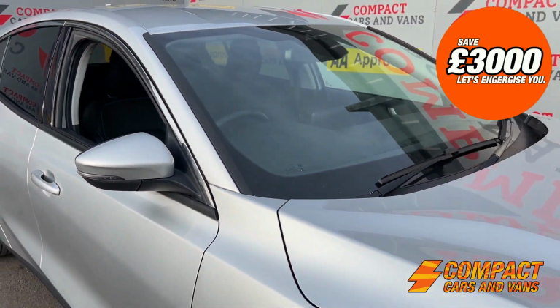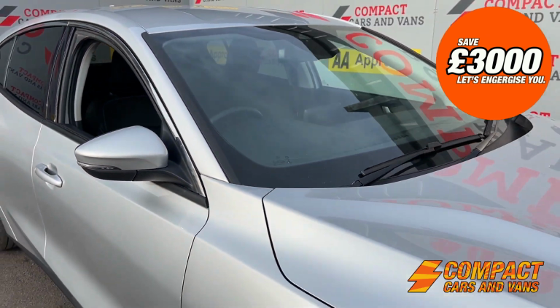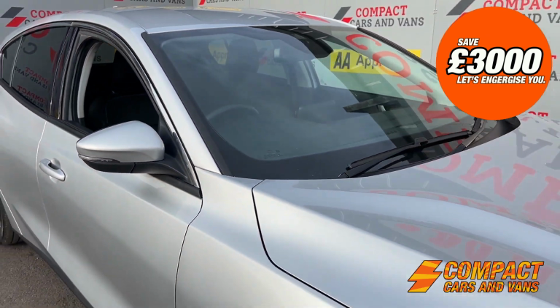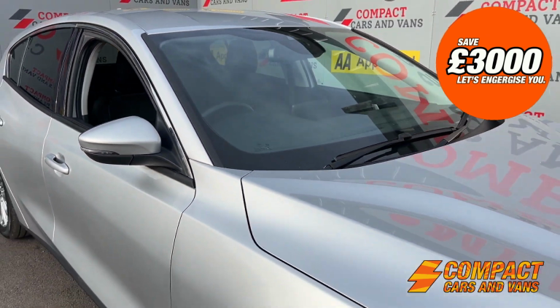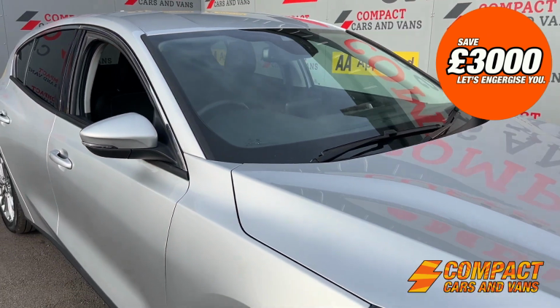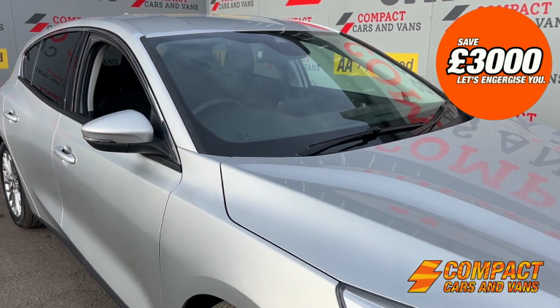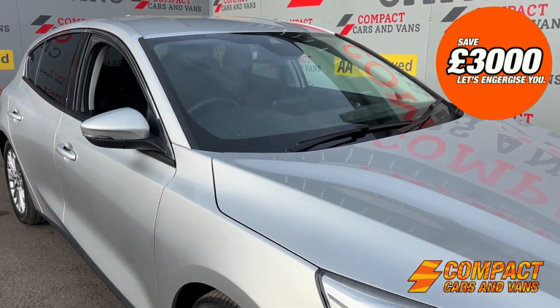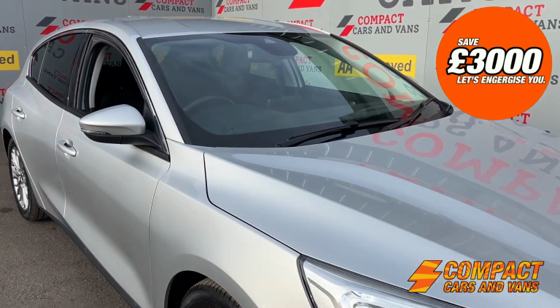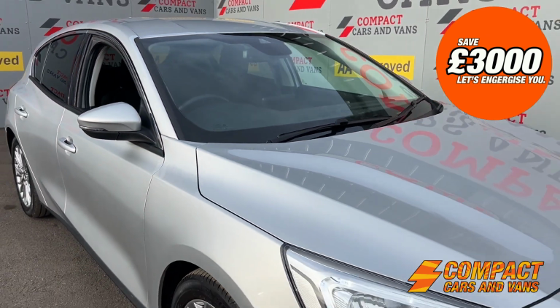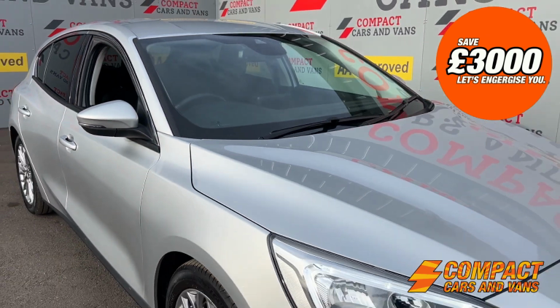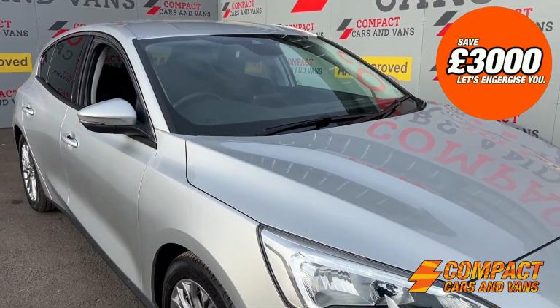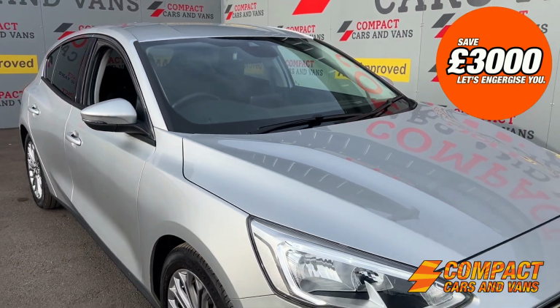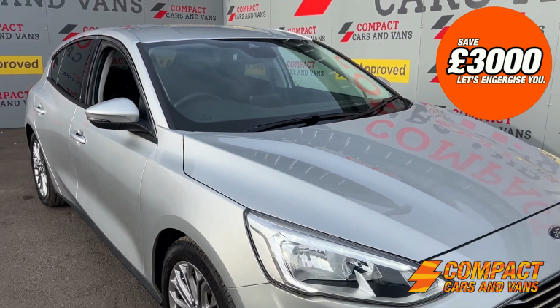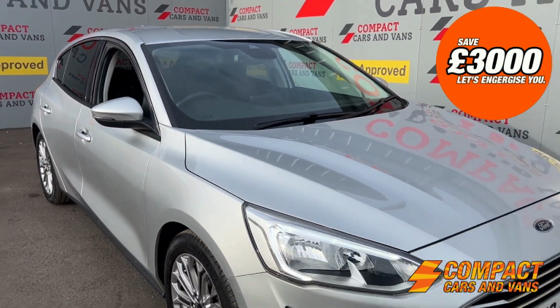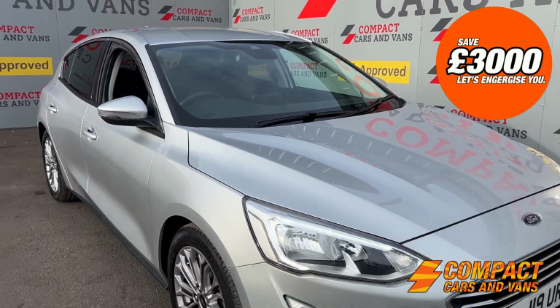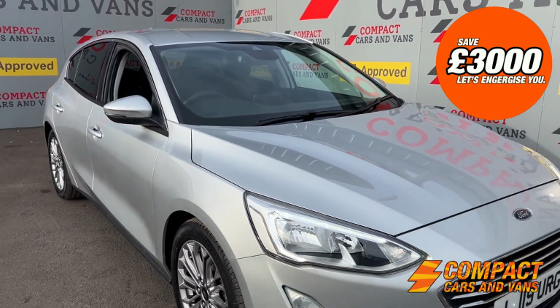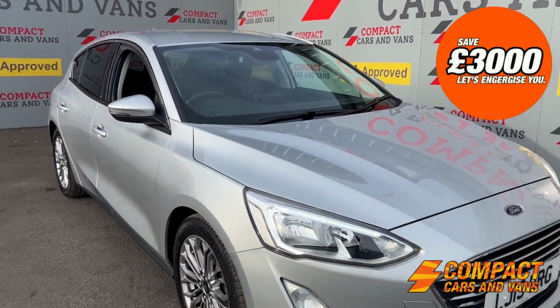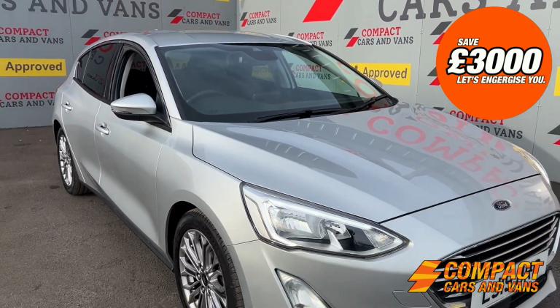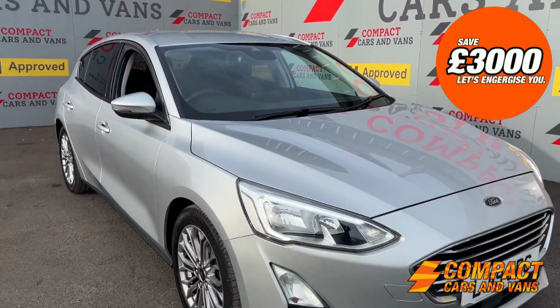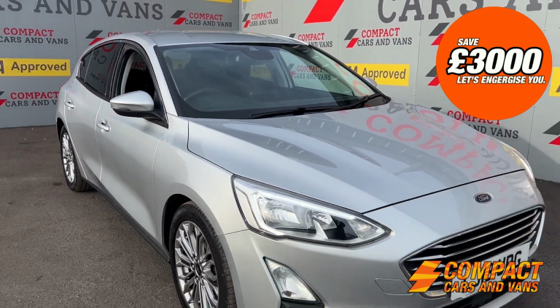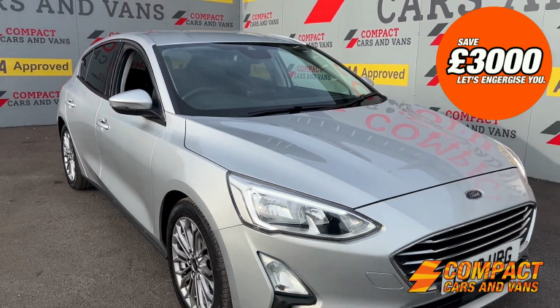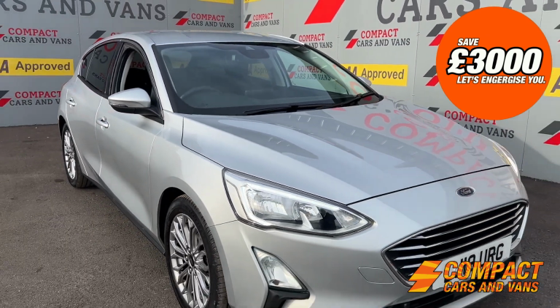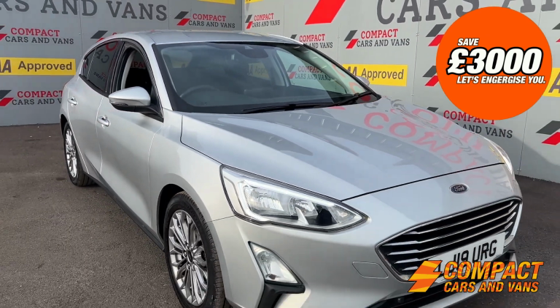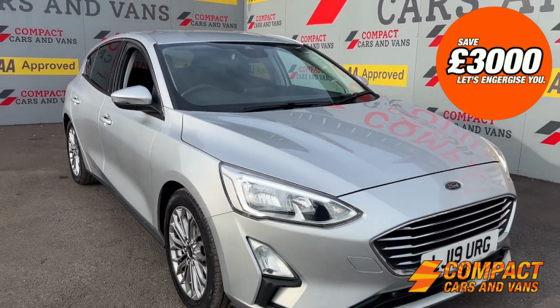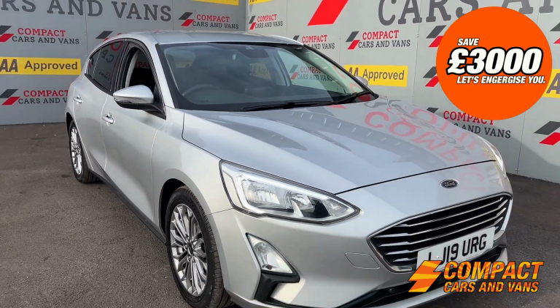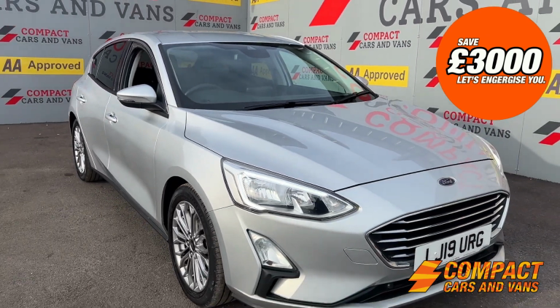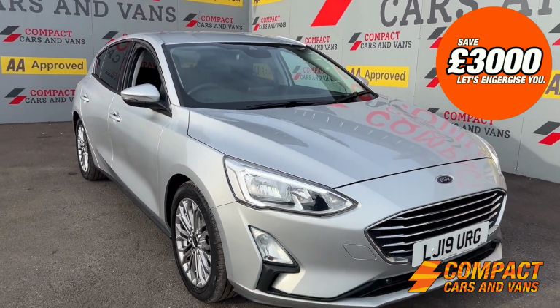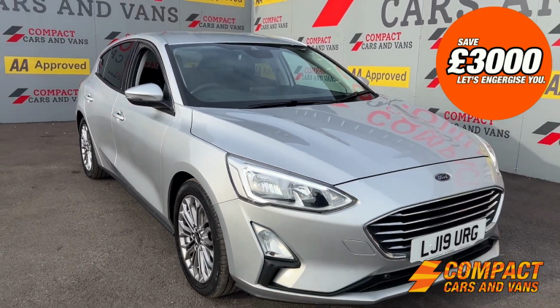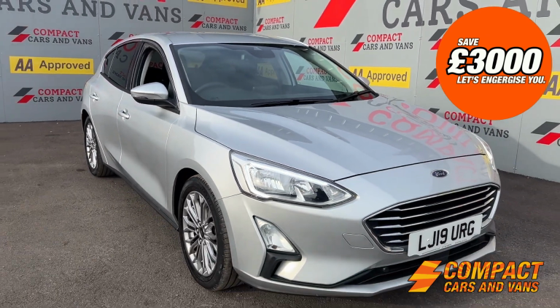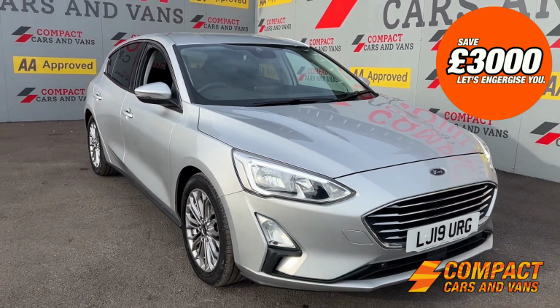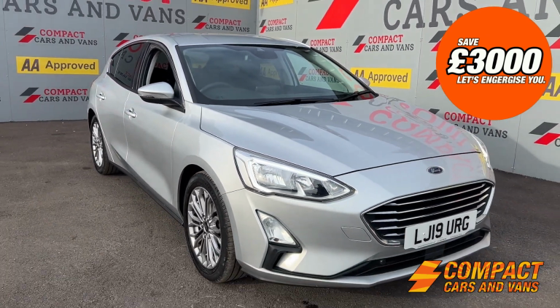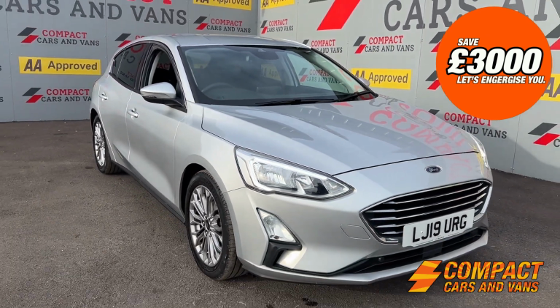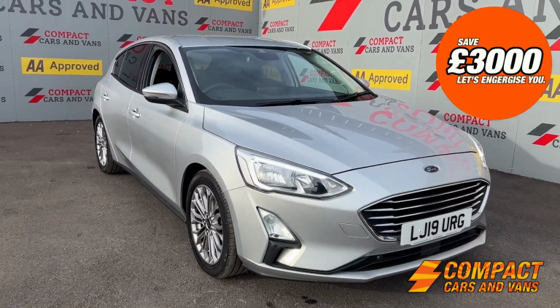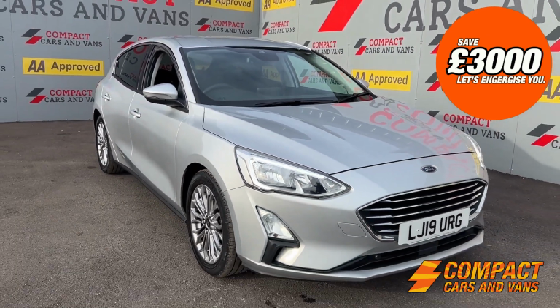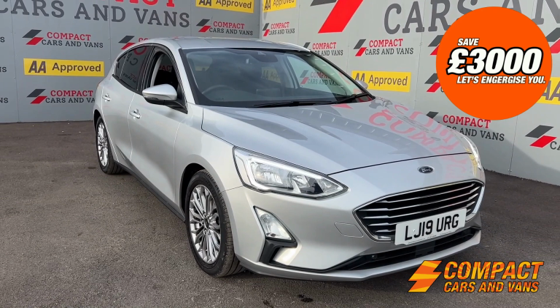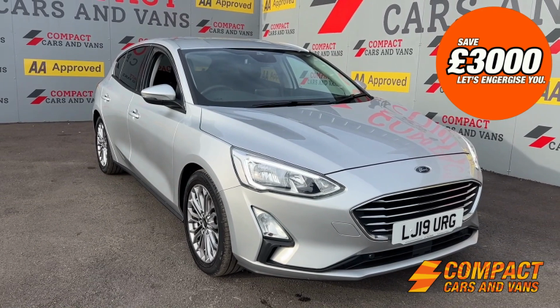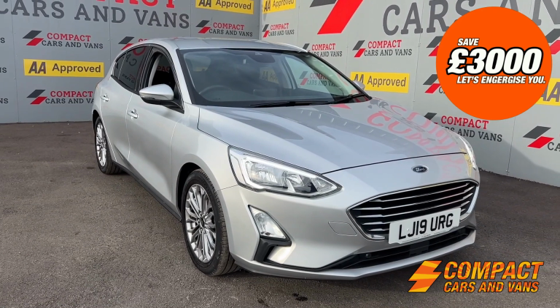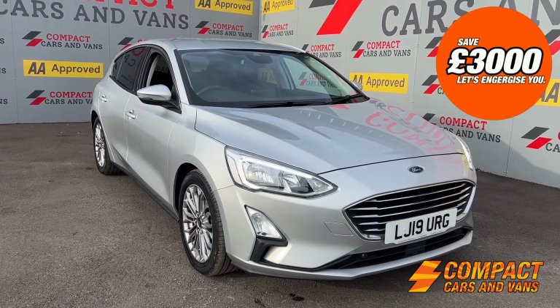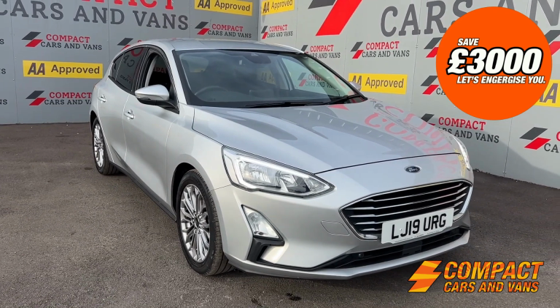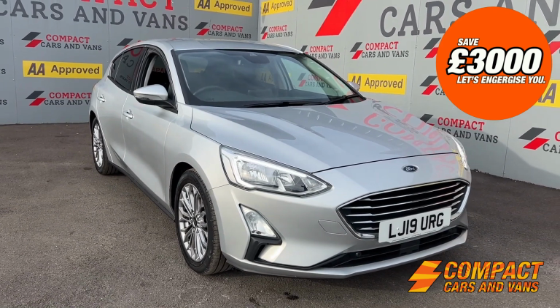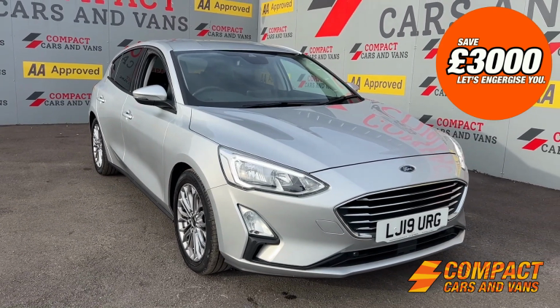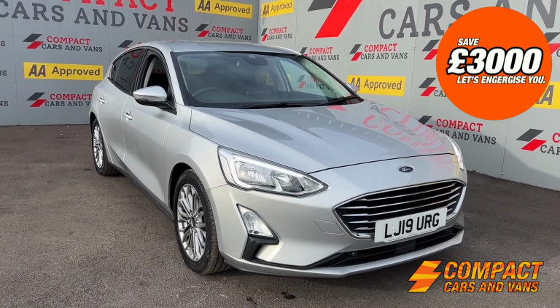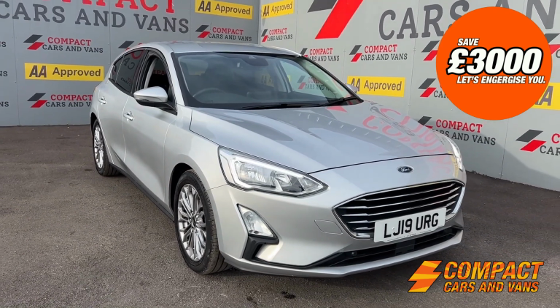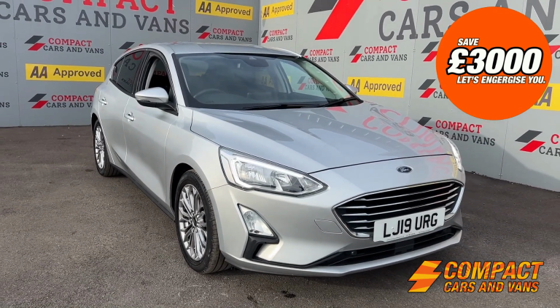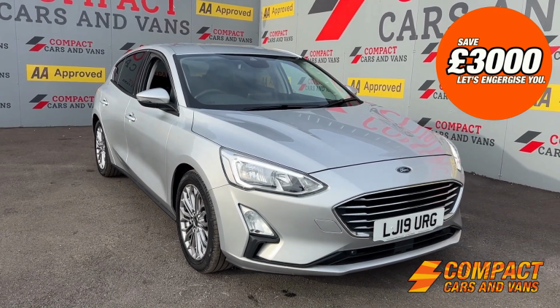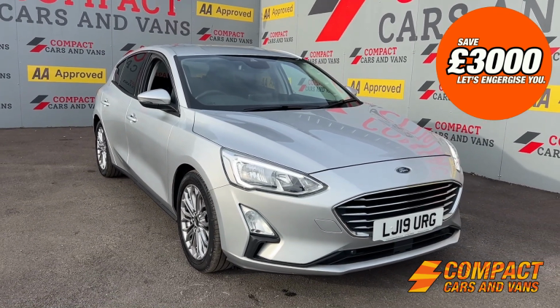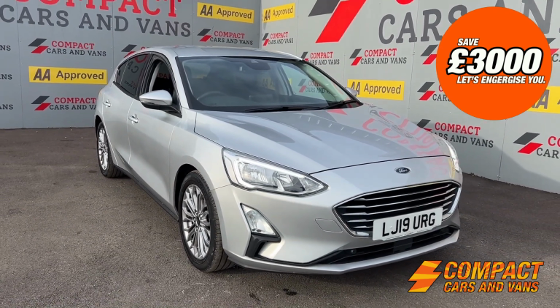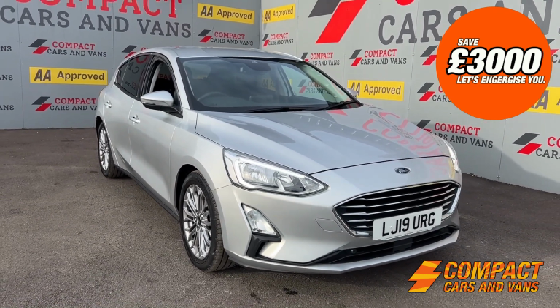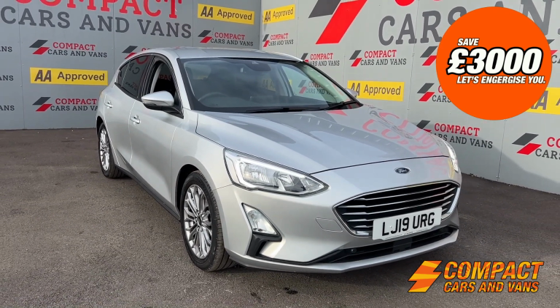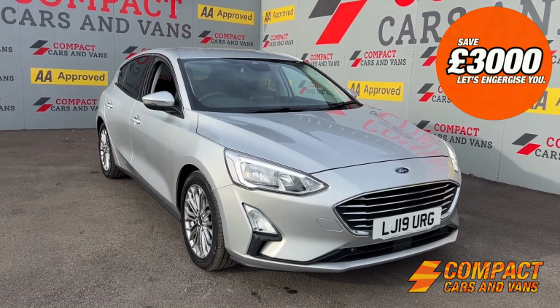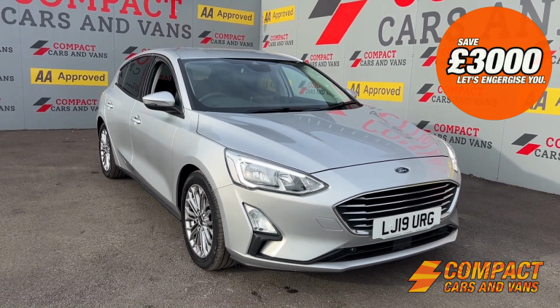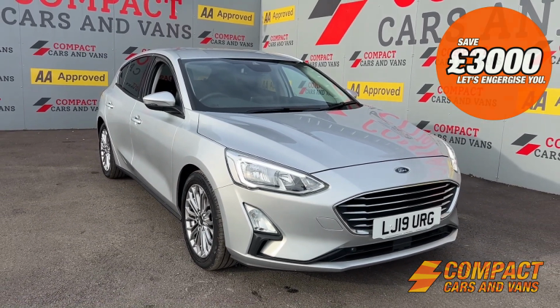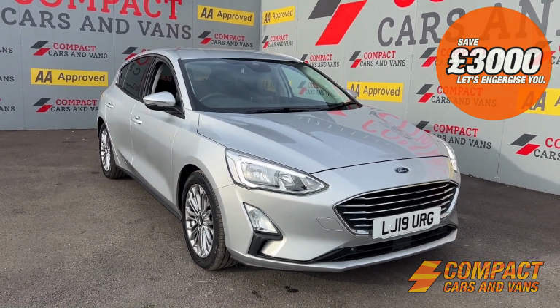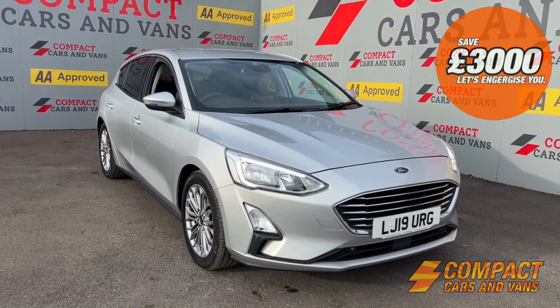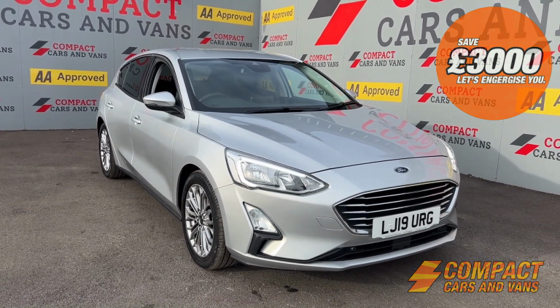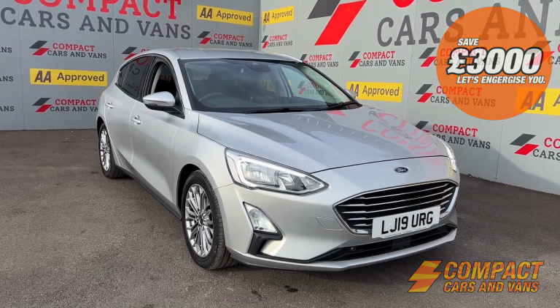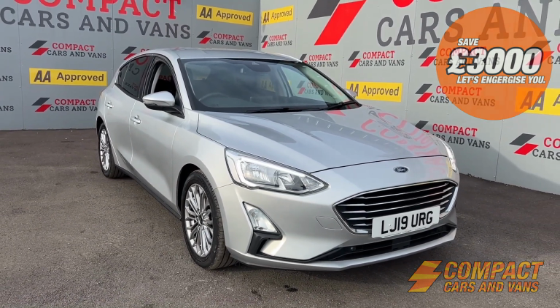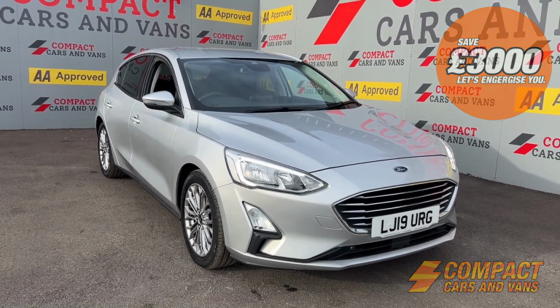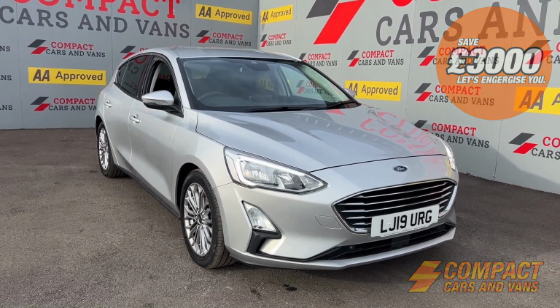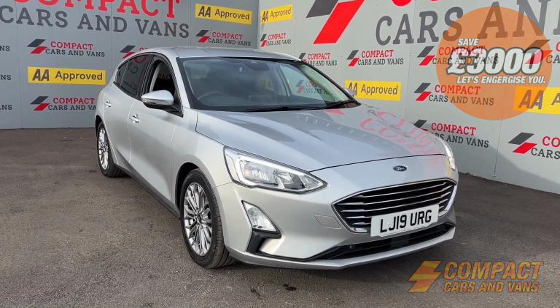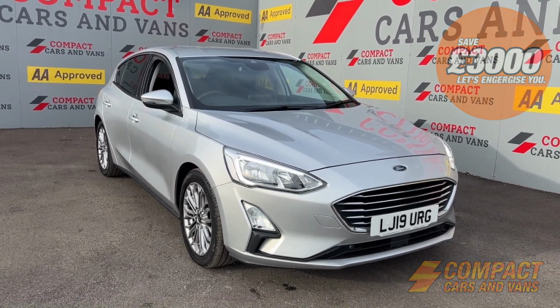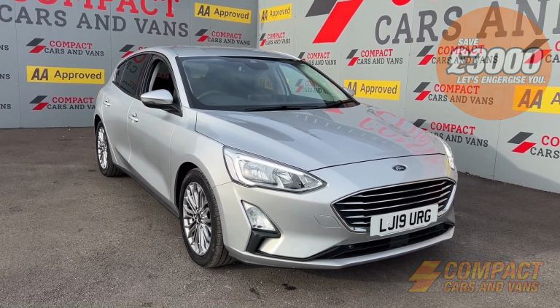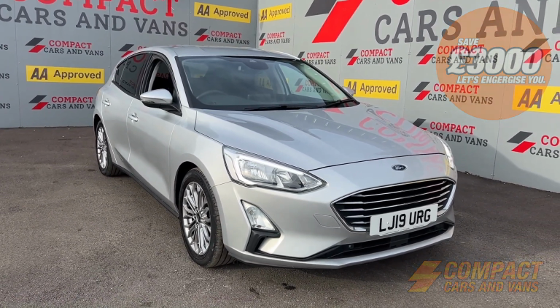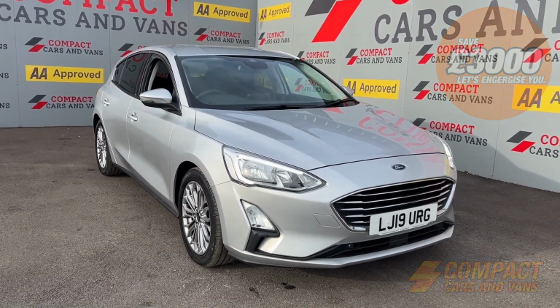So if you are after a high quality diesel hatchback, perfect for the family, give us a call today.